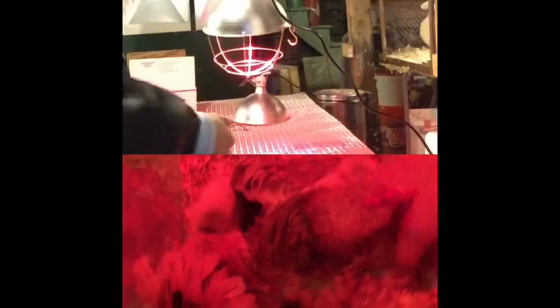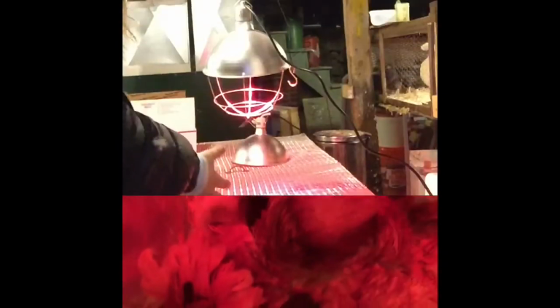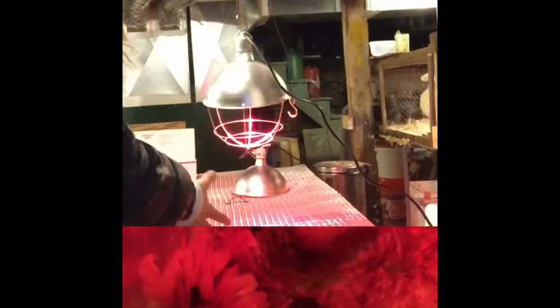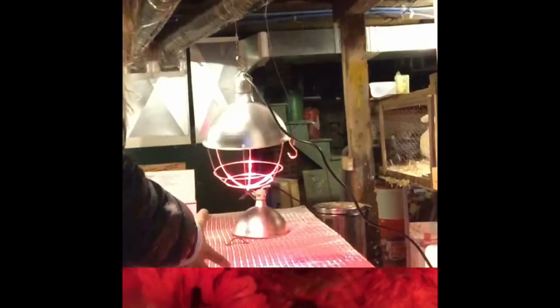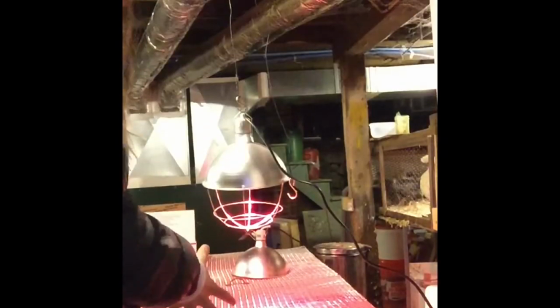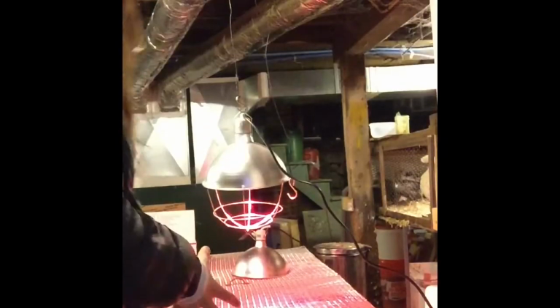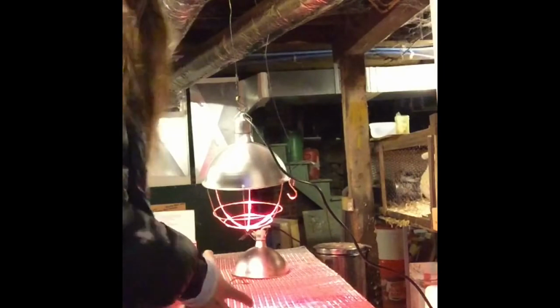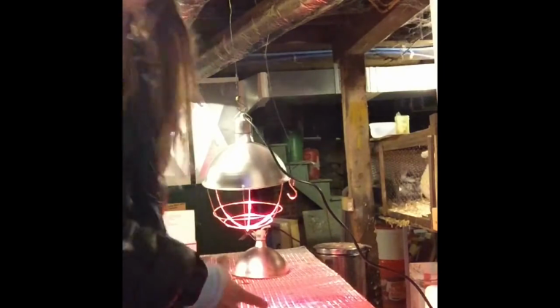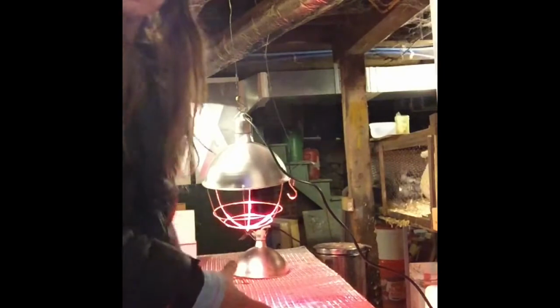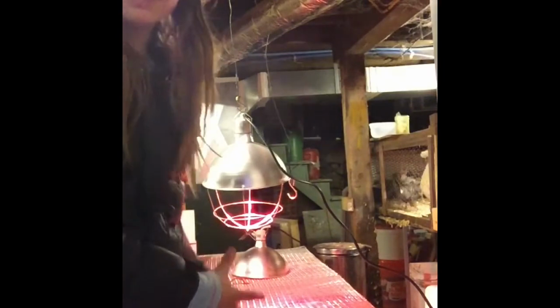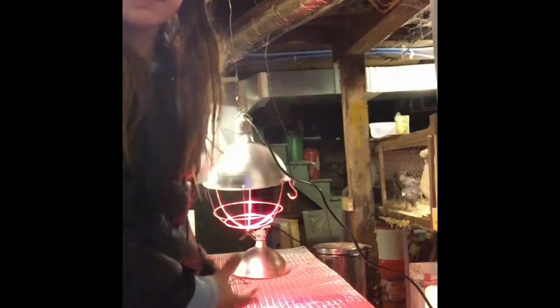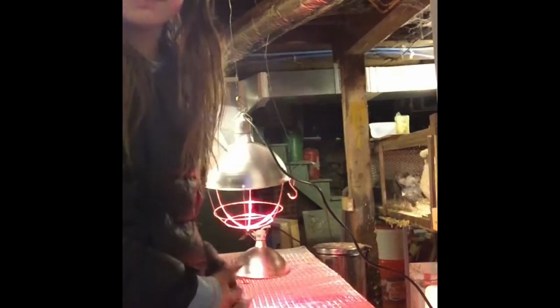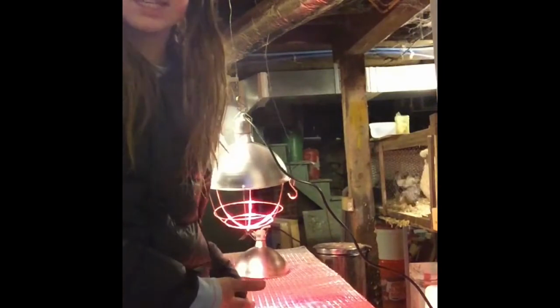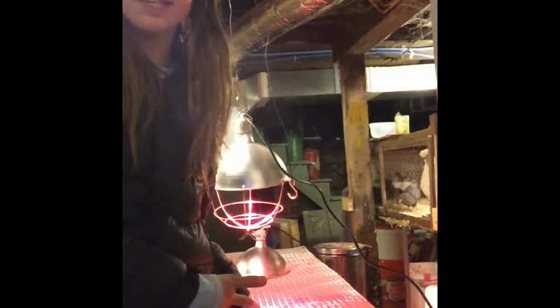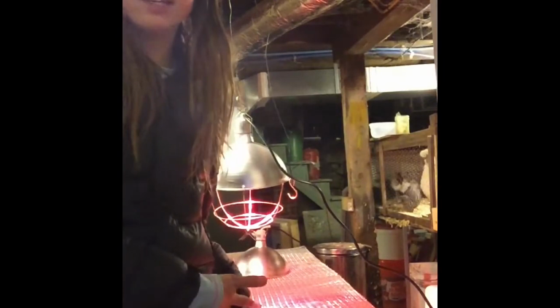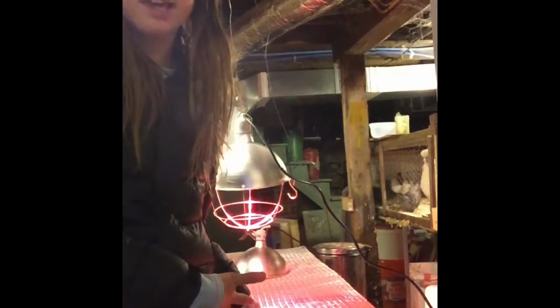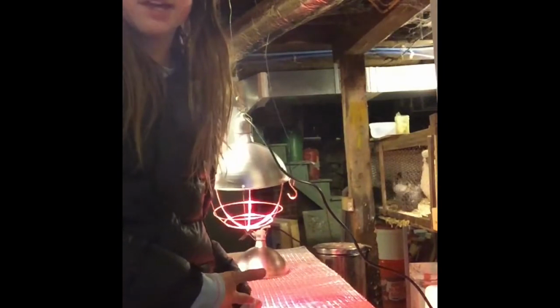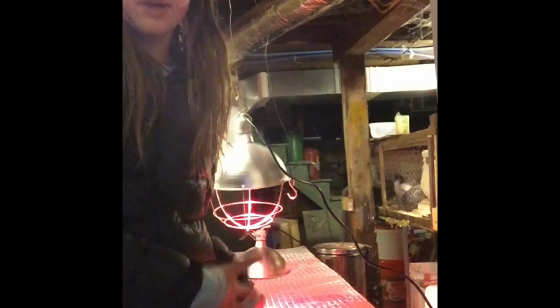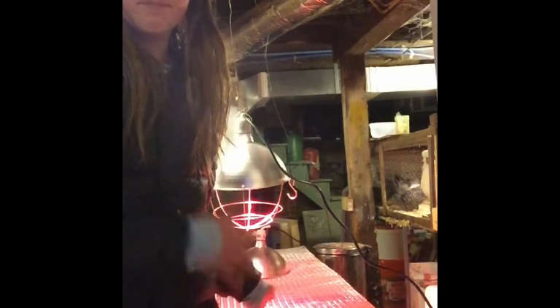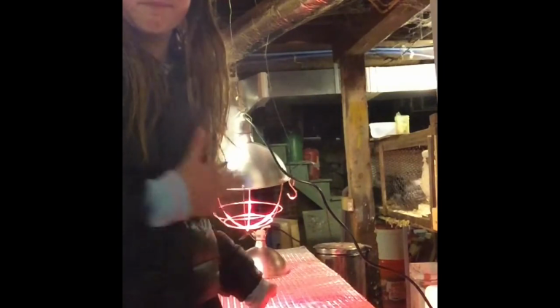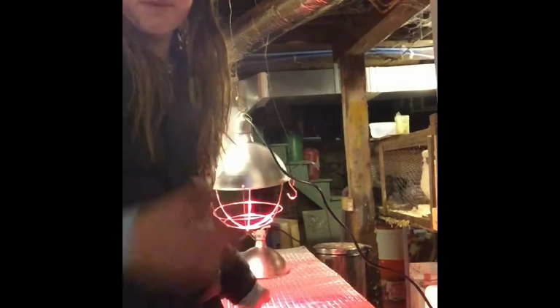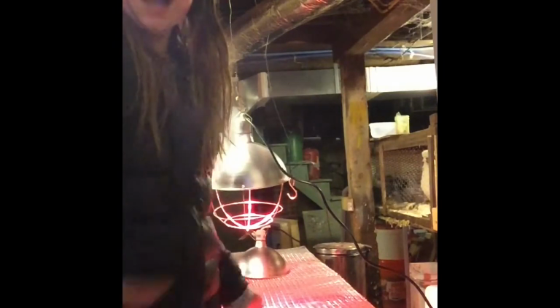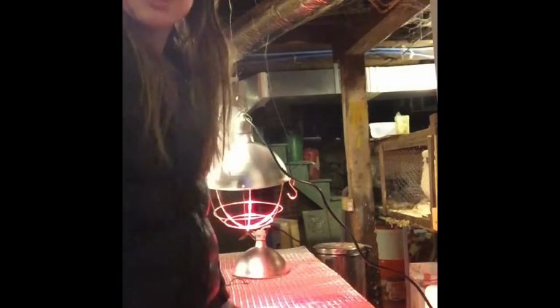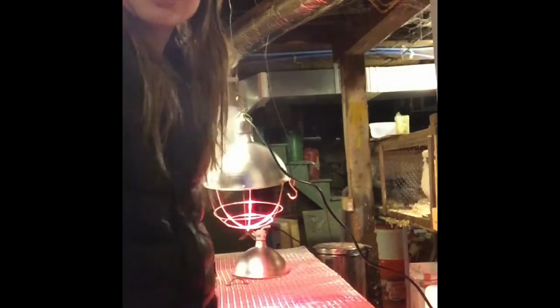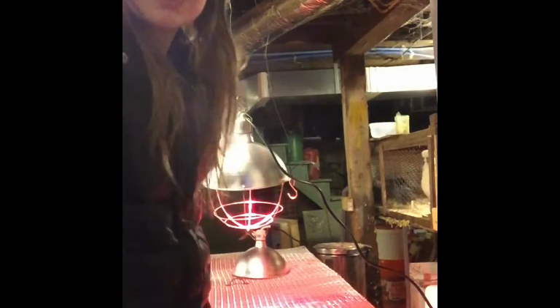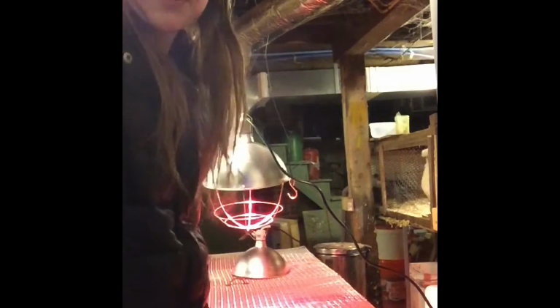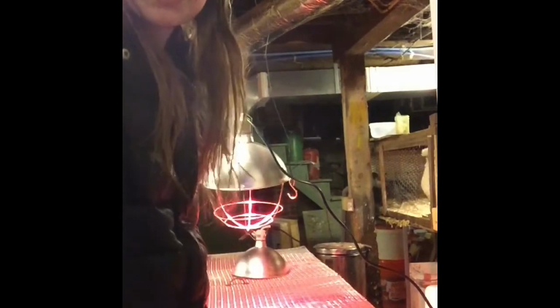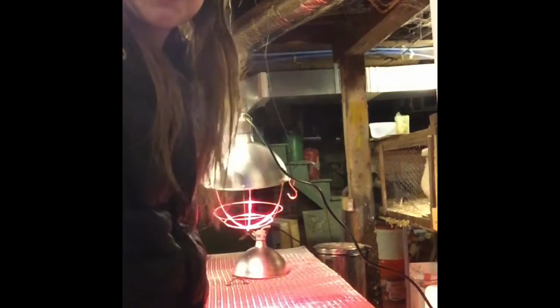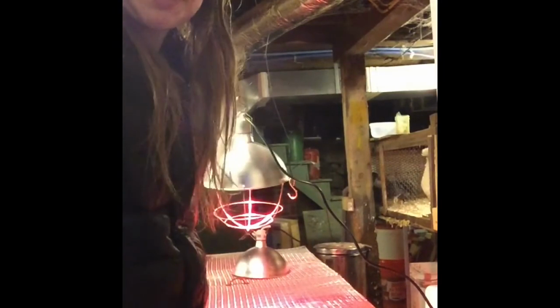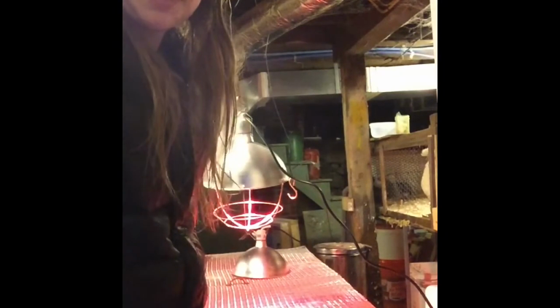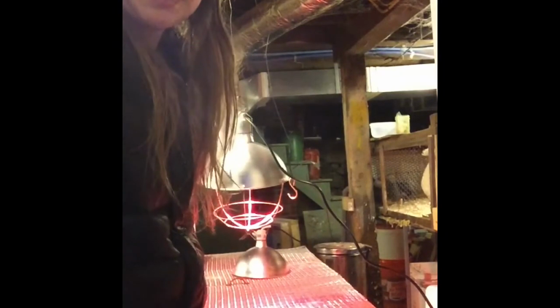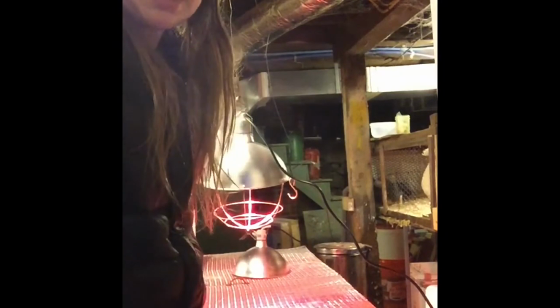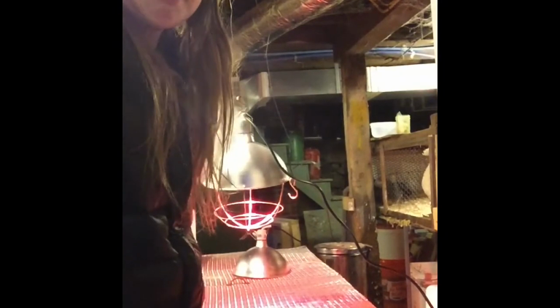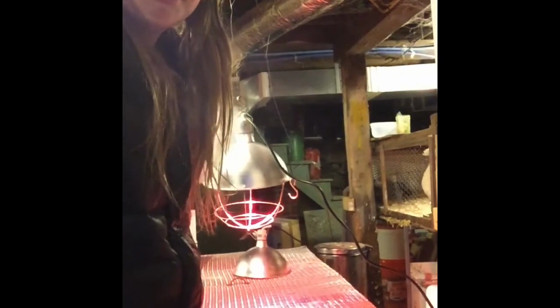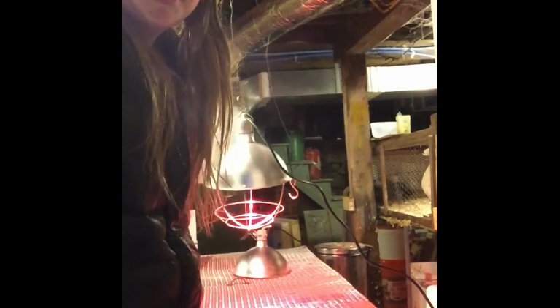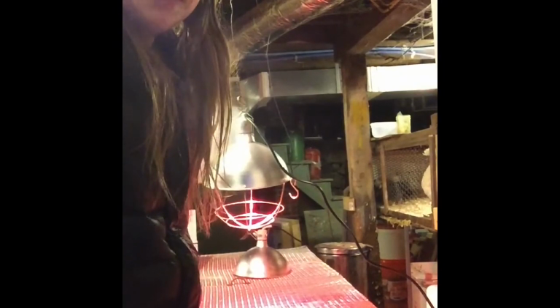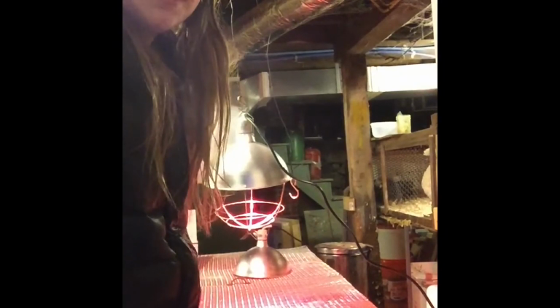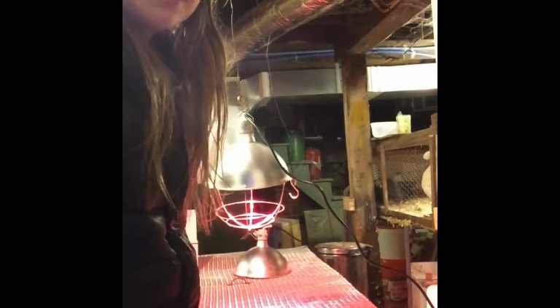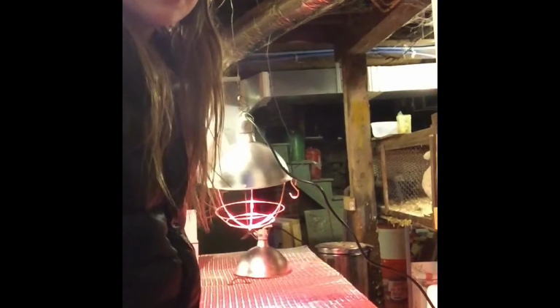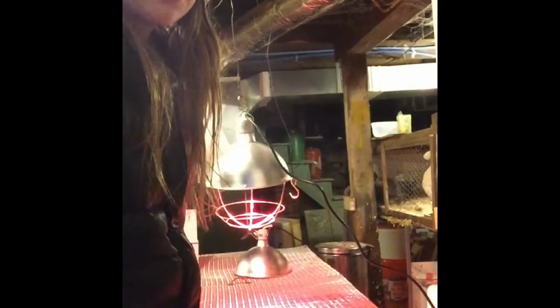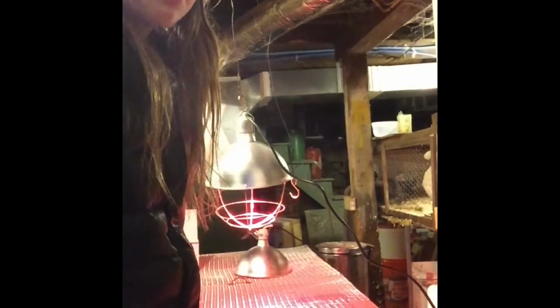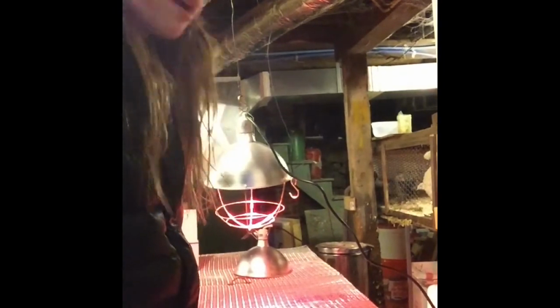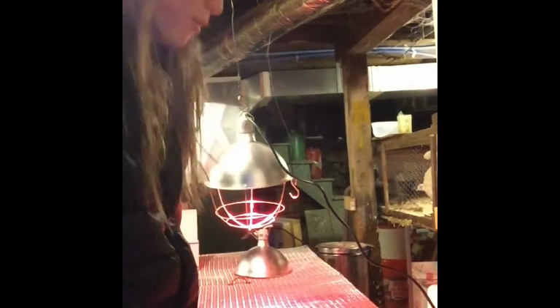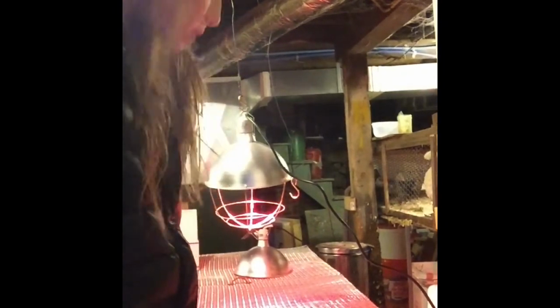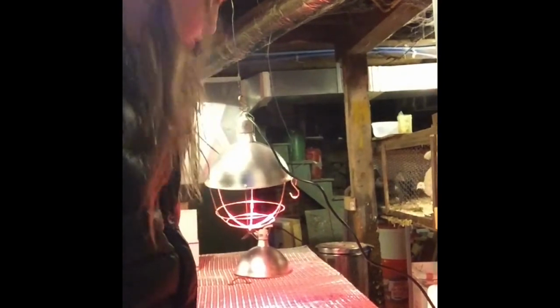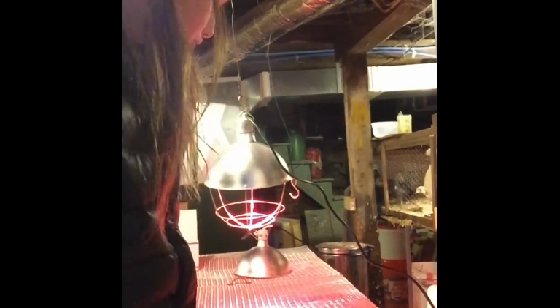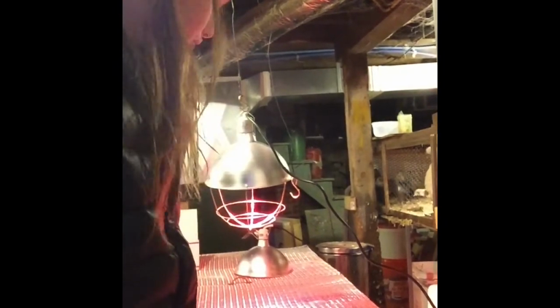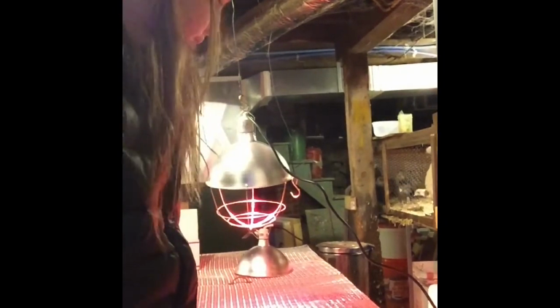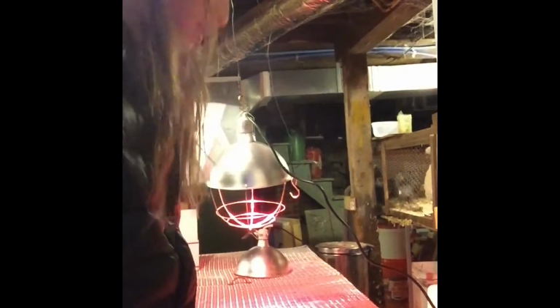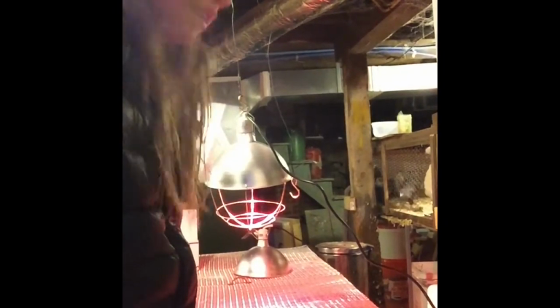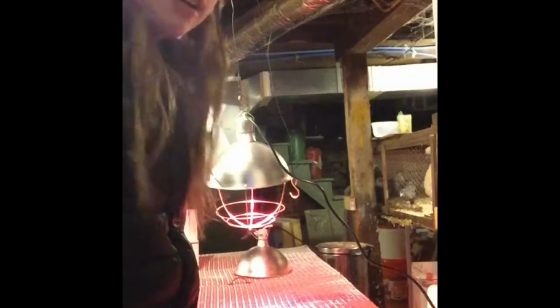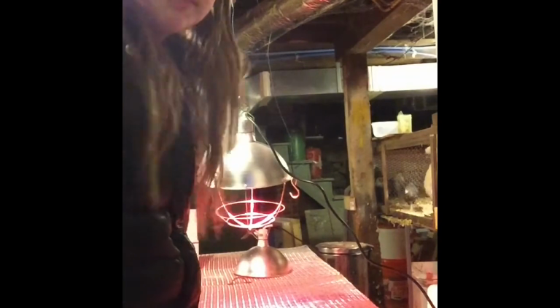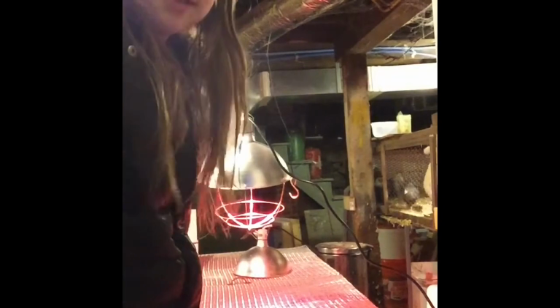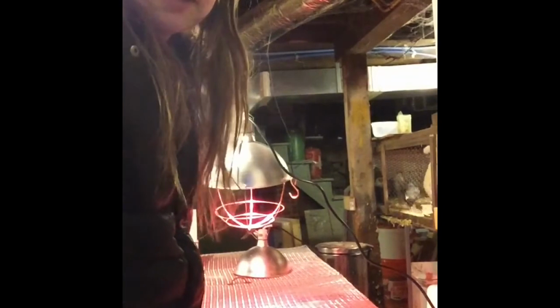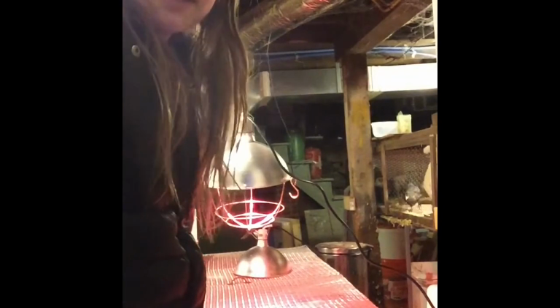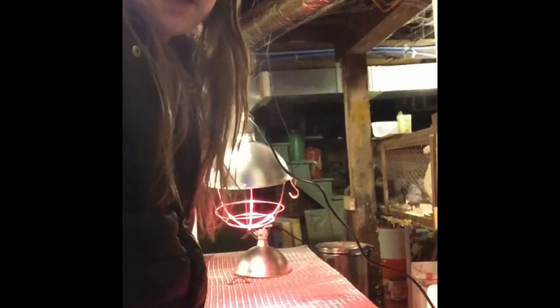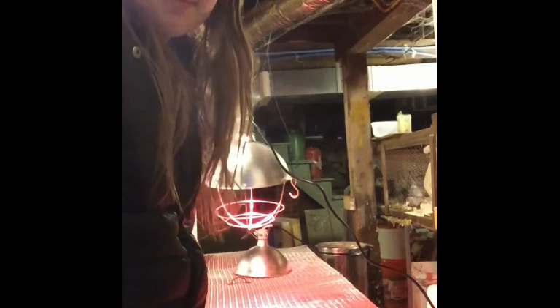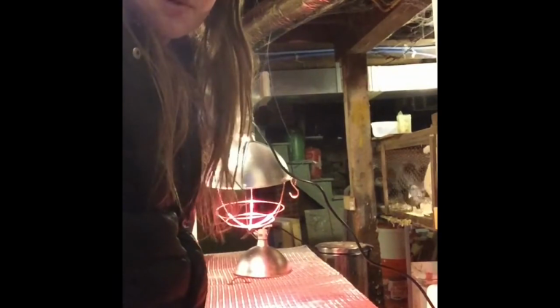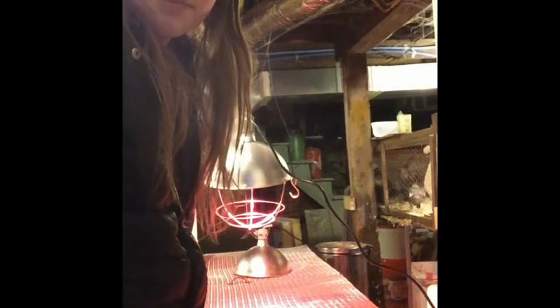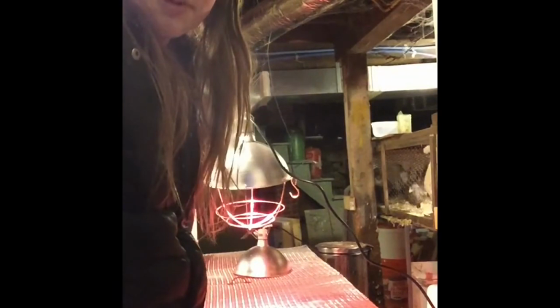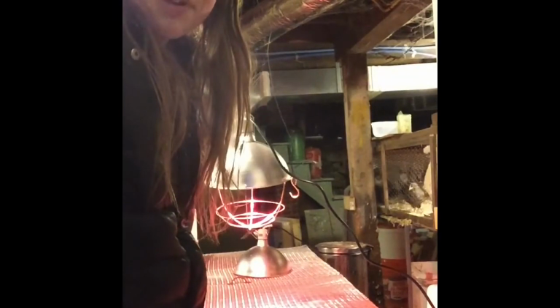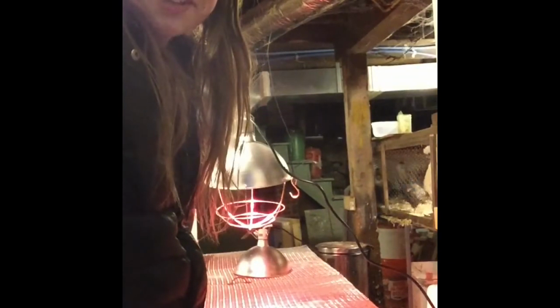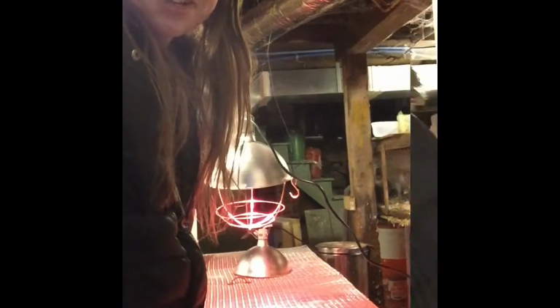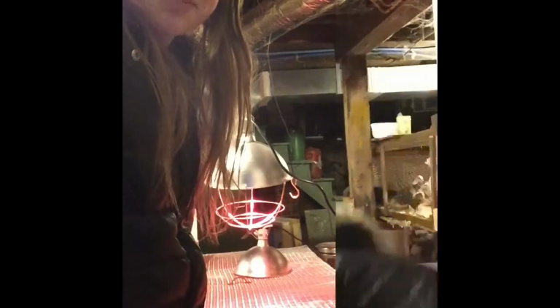I know you guys can't really see much of what's going on here, but this is just where I'm going to be sending the camera while I'm going to work in here.